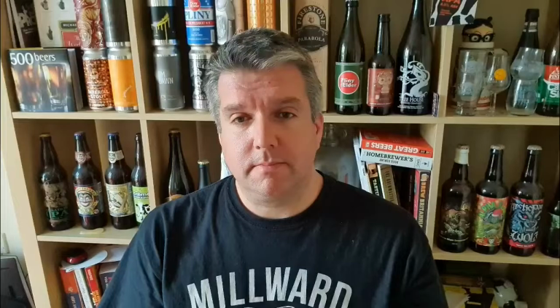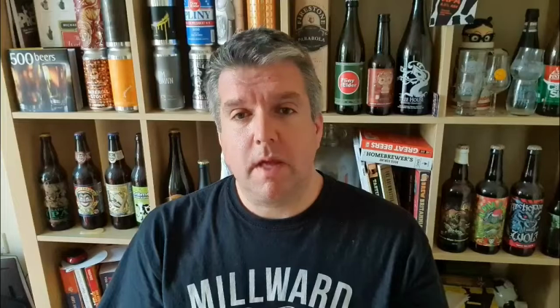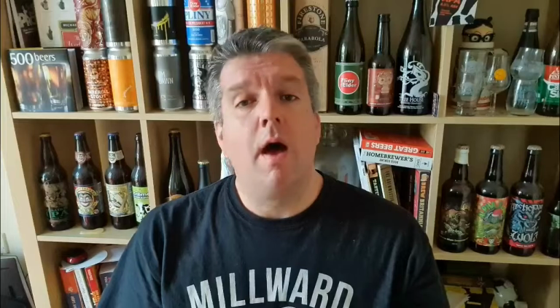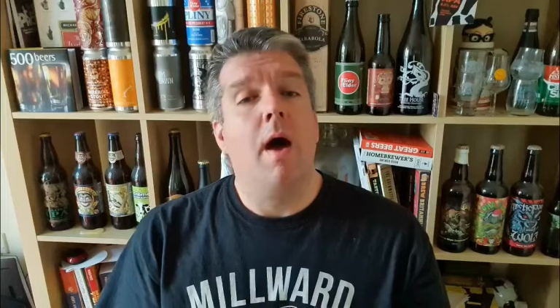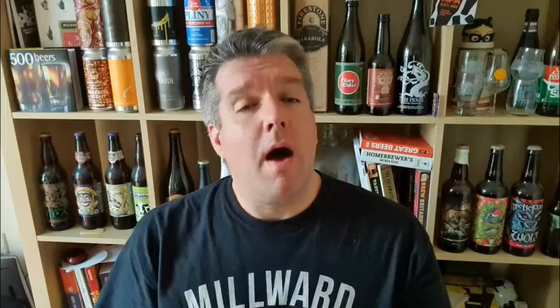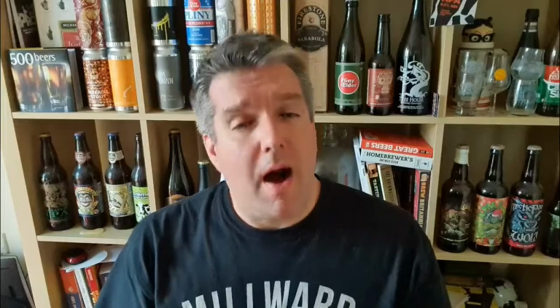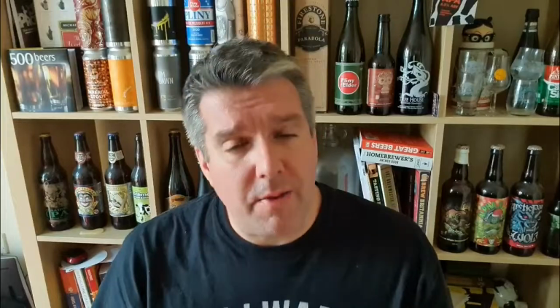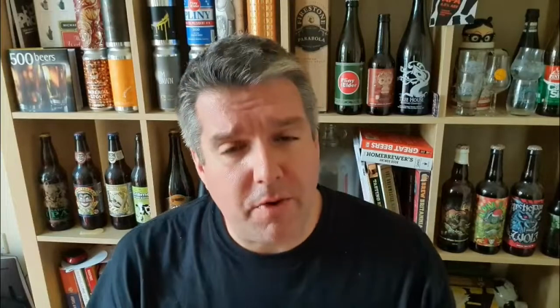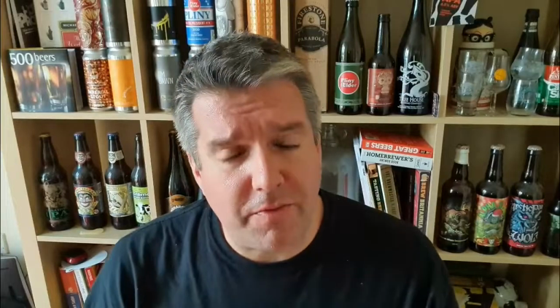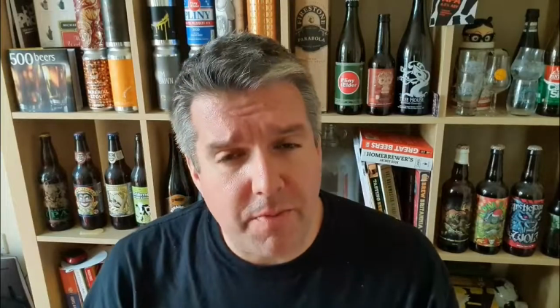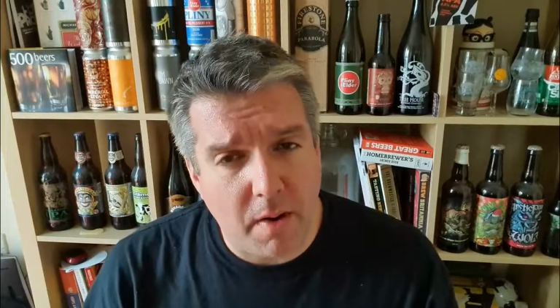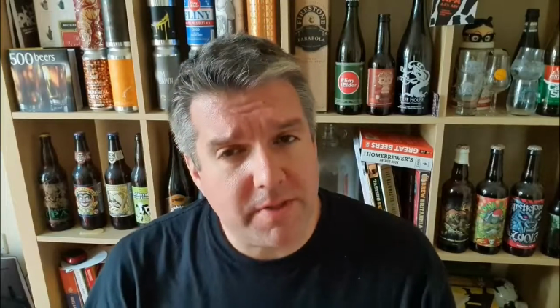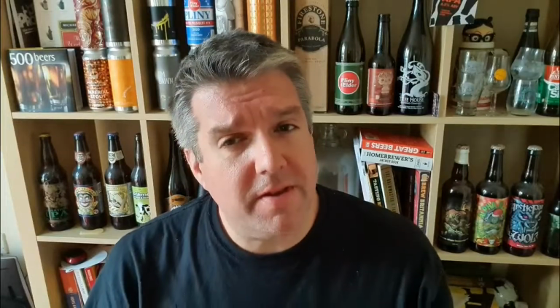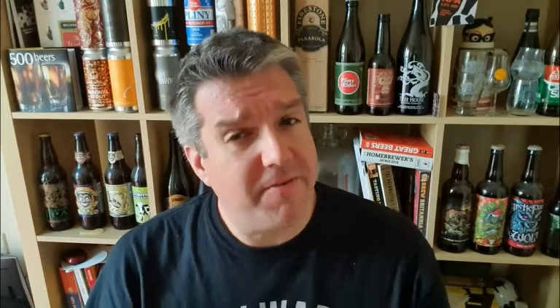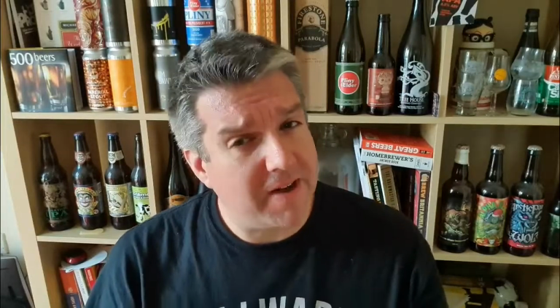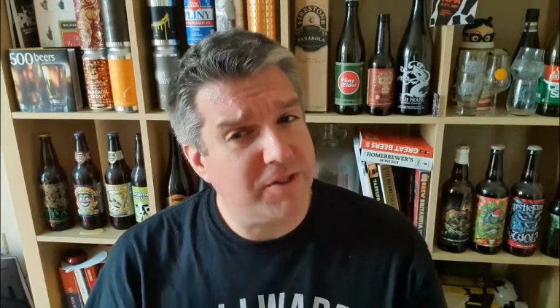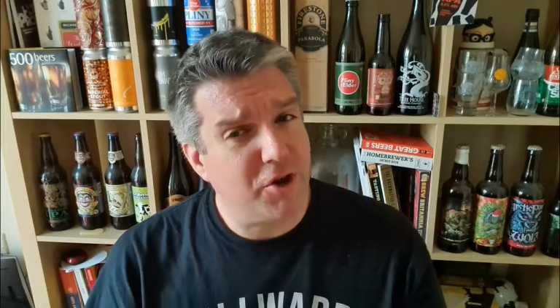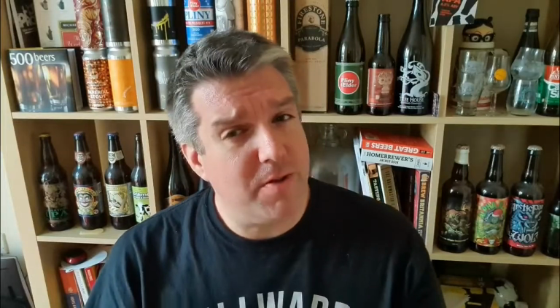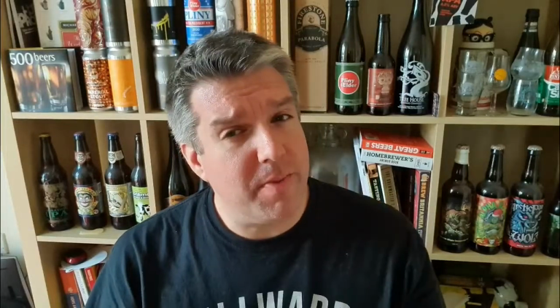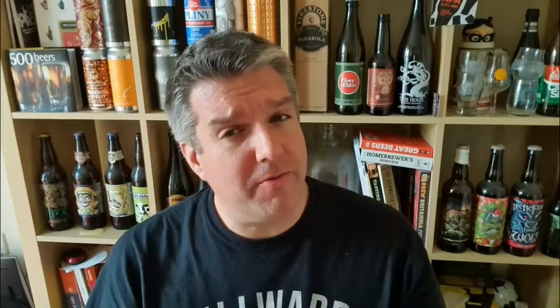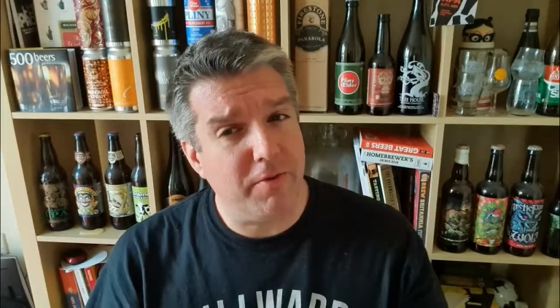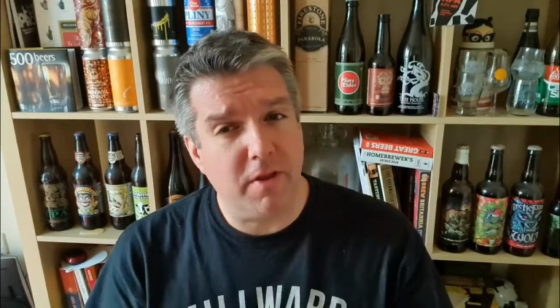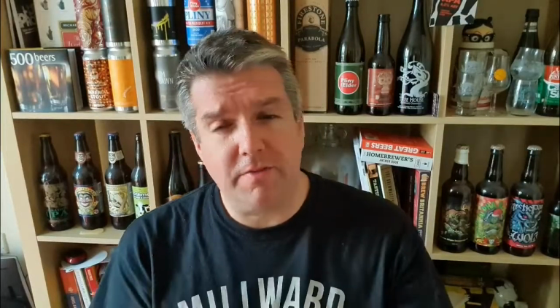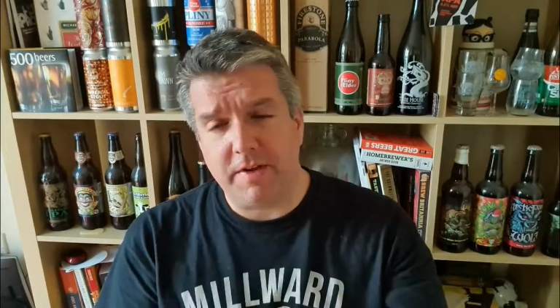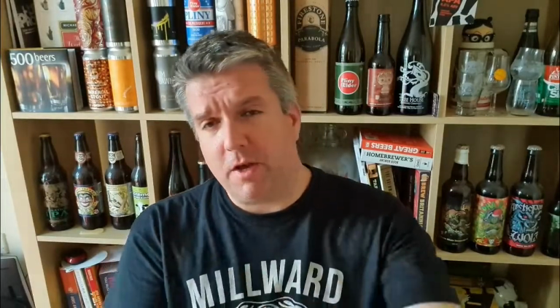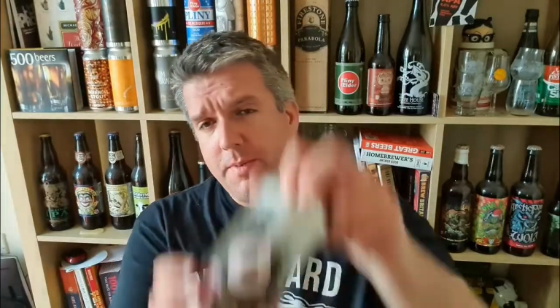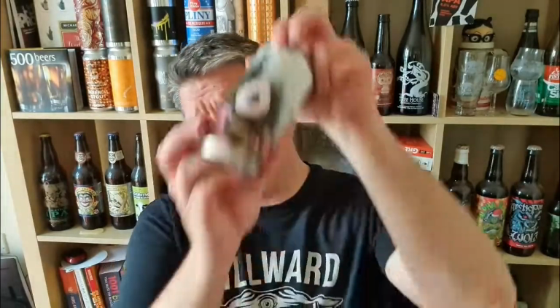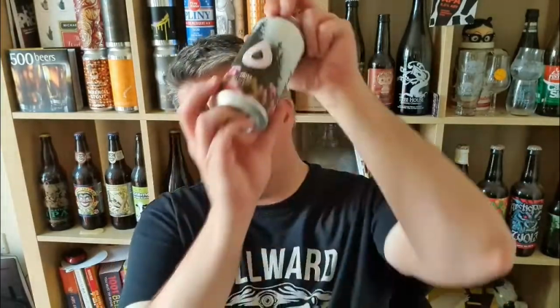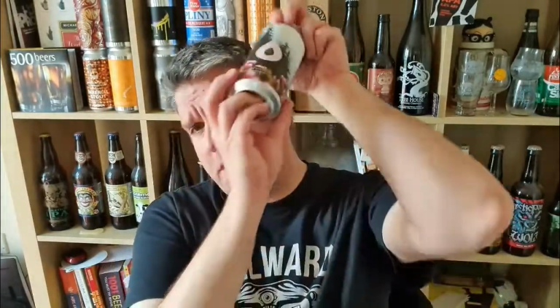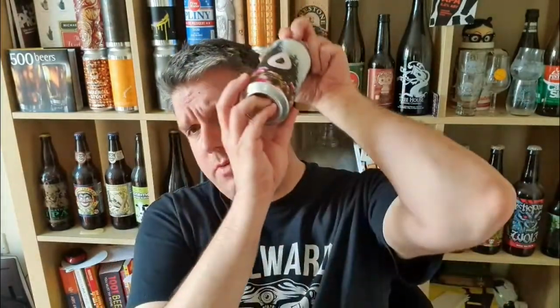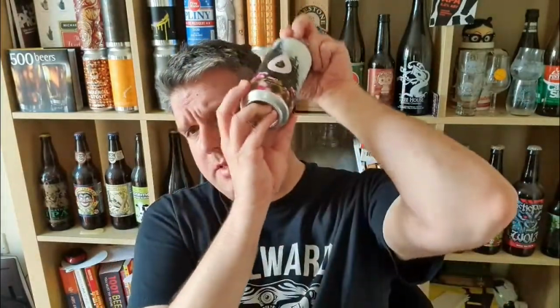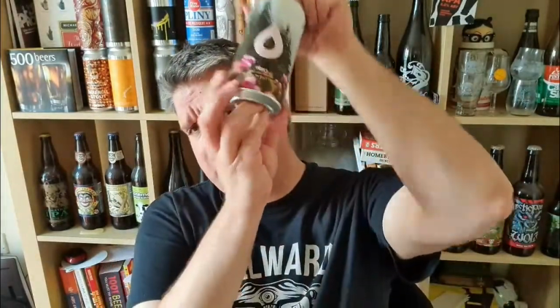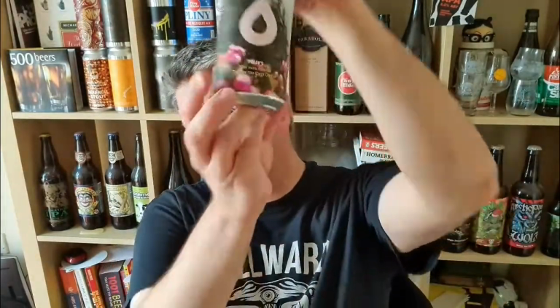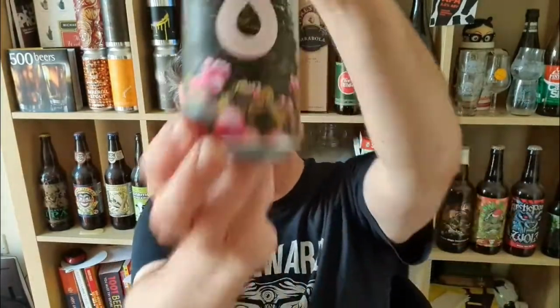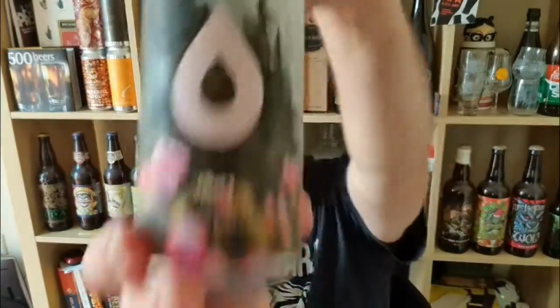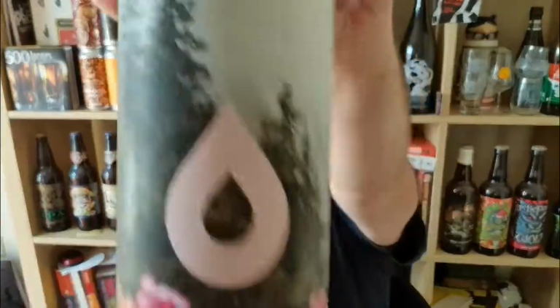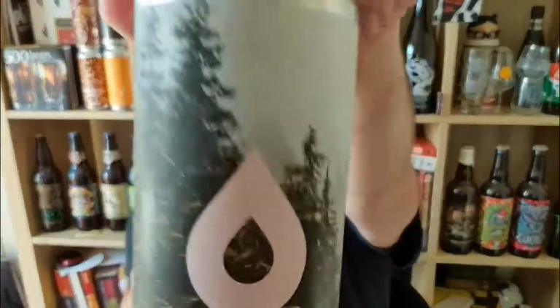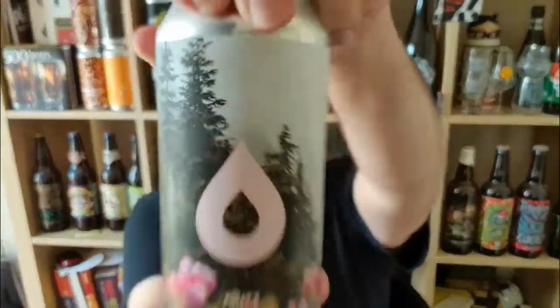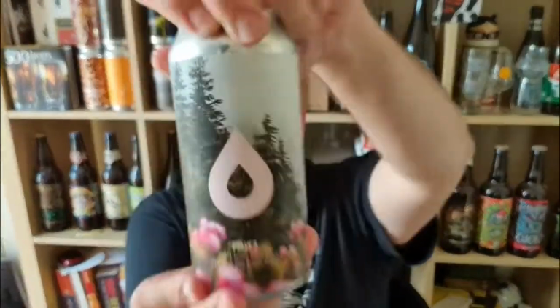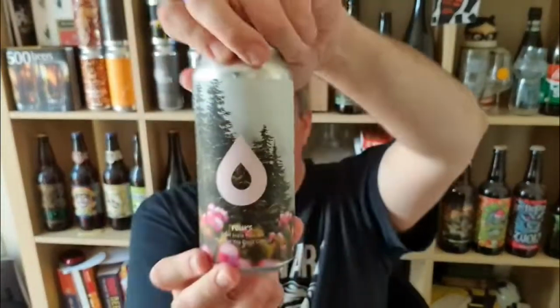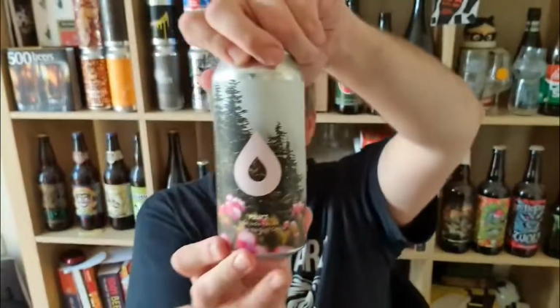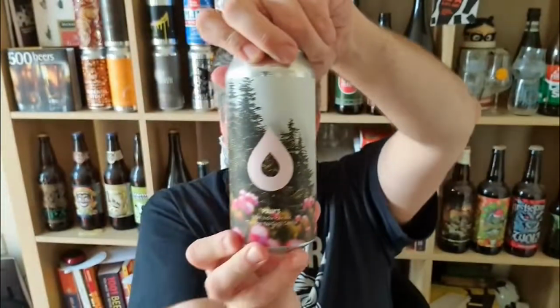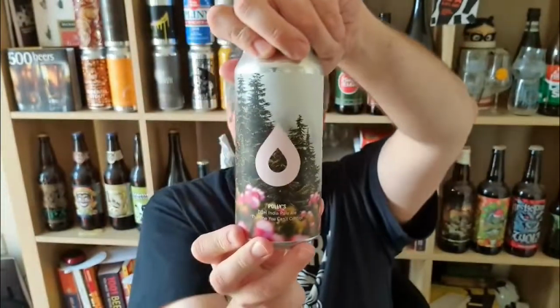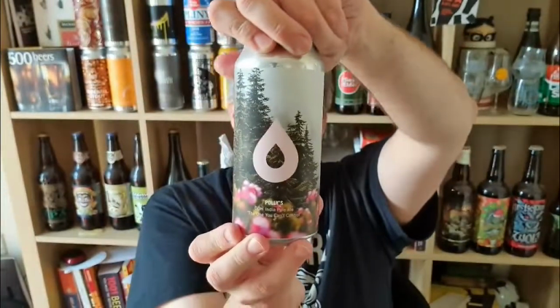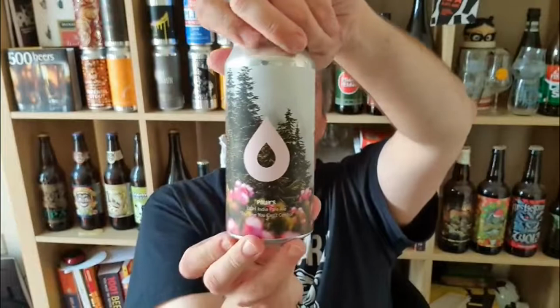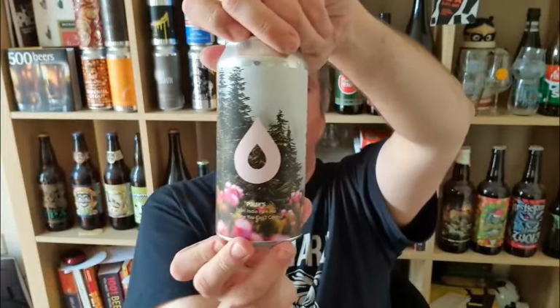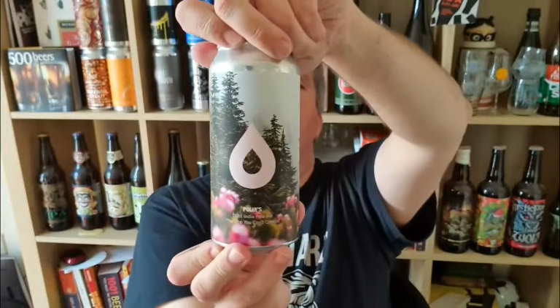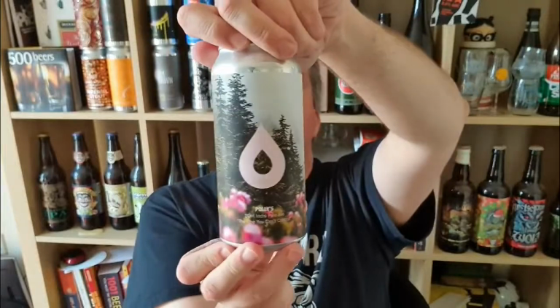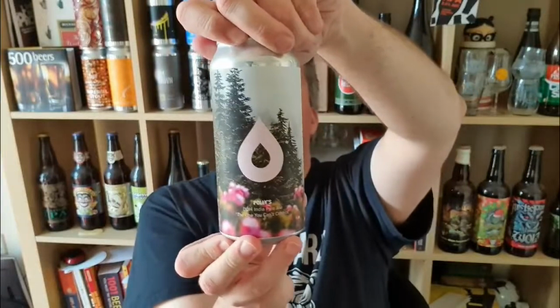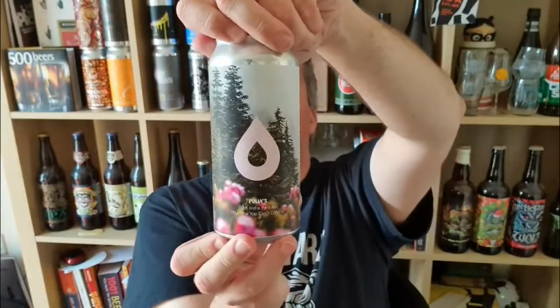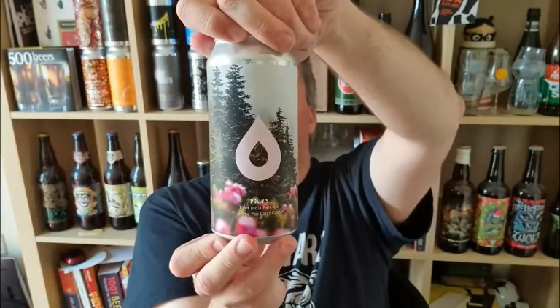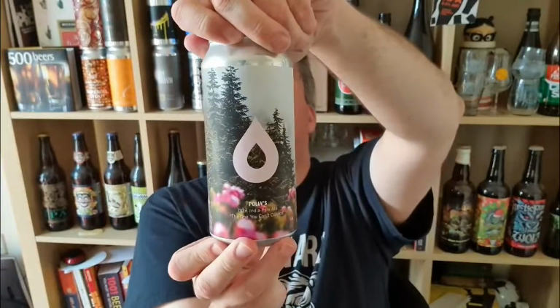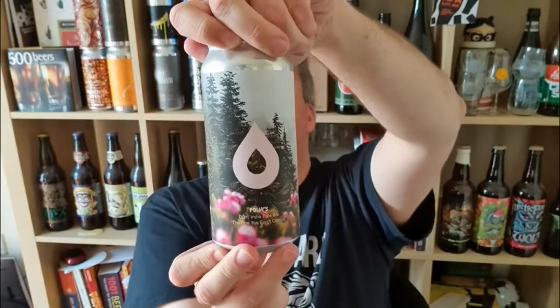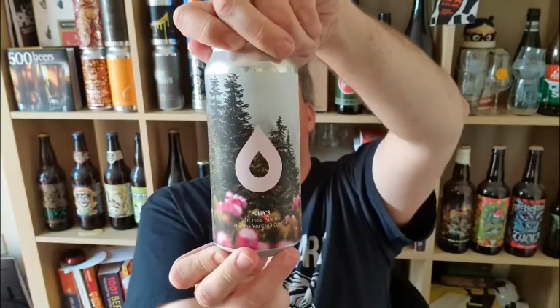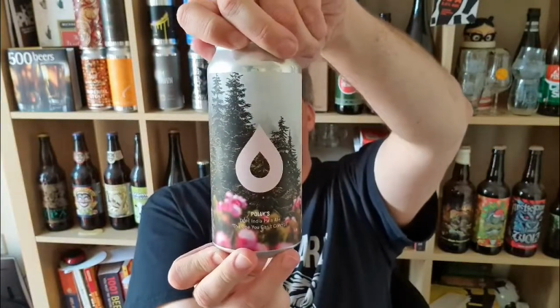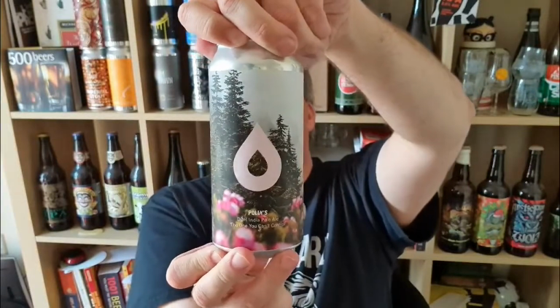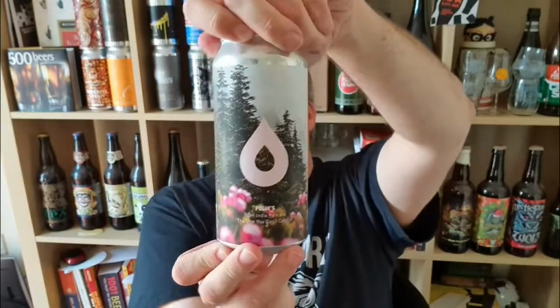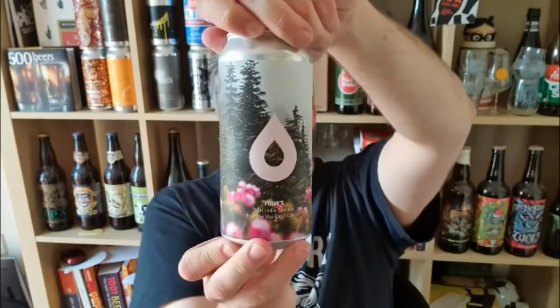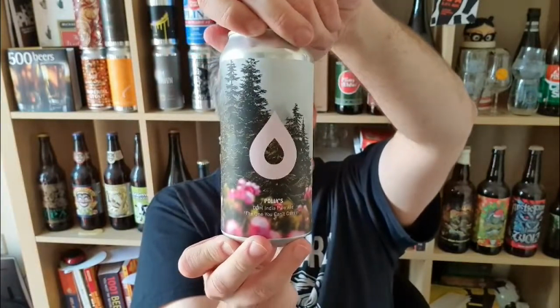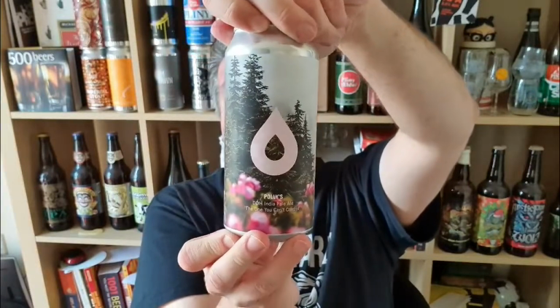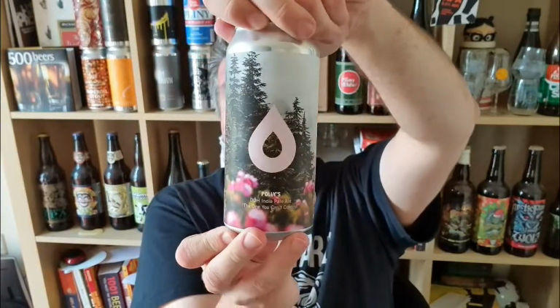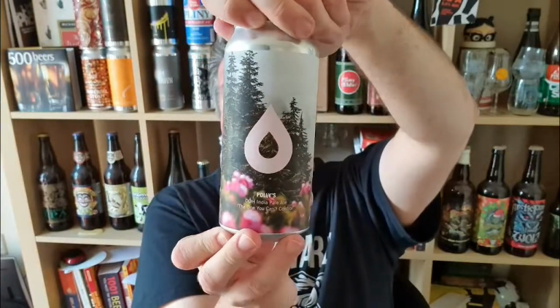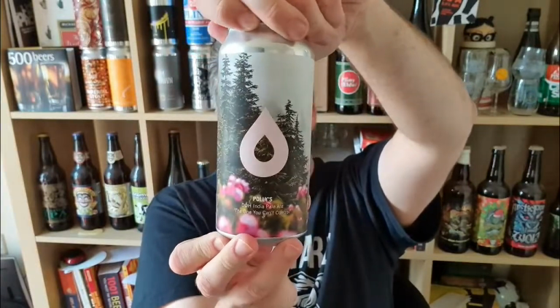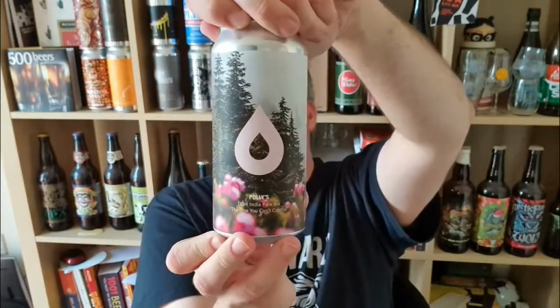Hi, I'm Rob from Hobzine. Thanks for joining me for another video beer review. This time we've got a can of beer from Polly's Brew Co in Mould in North Wales.